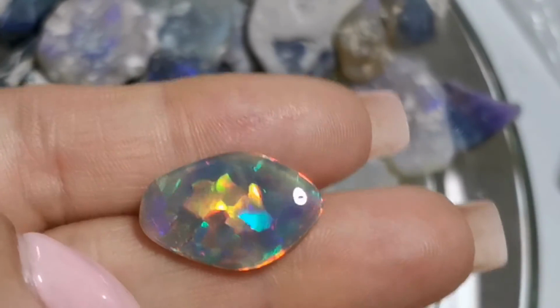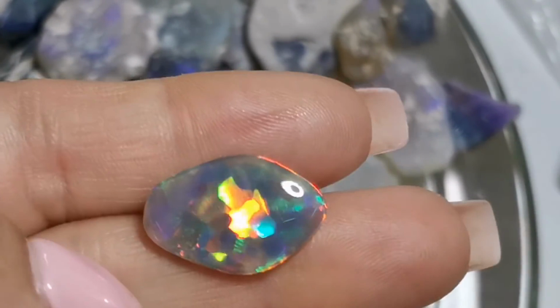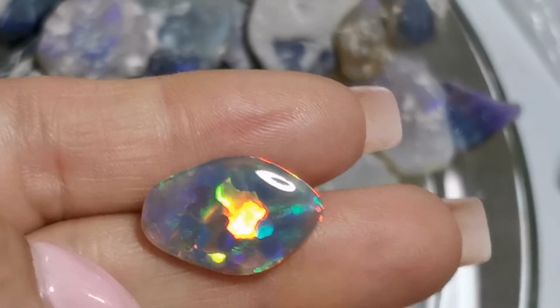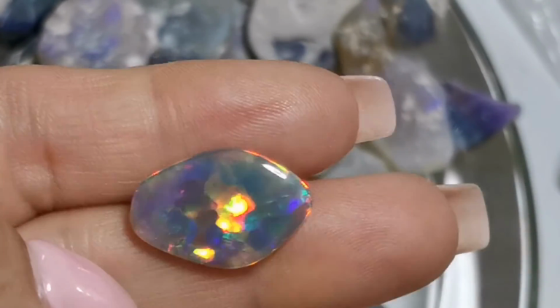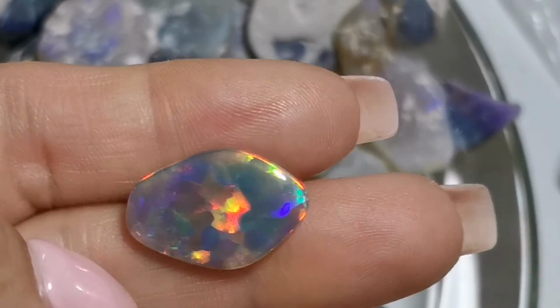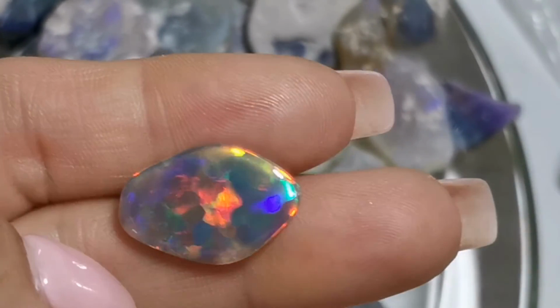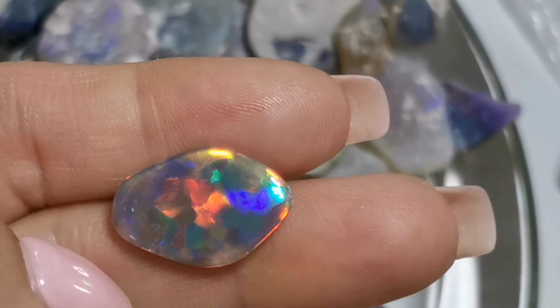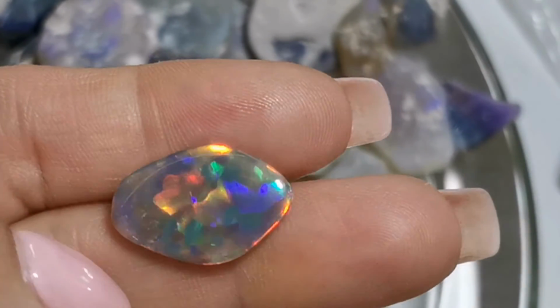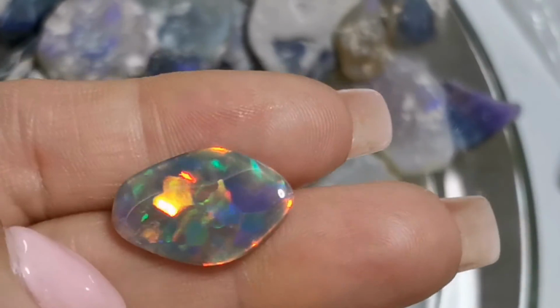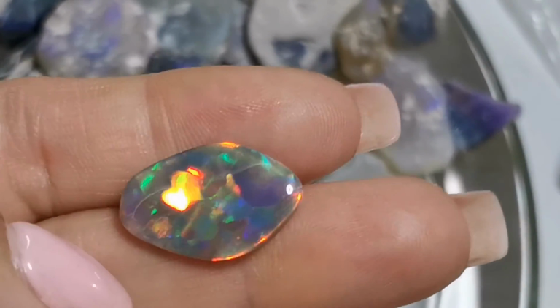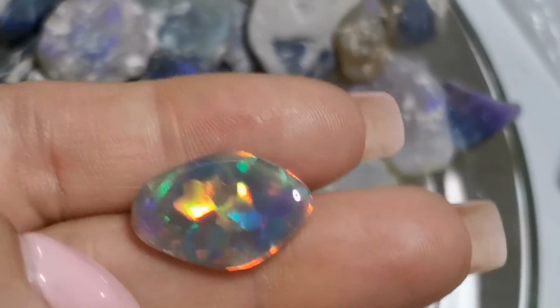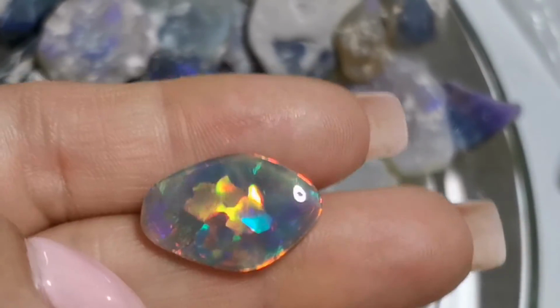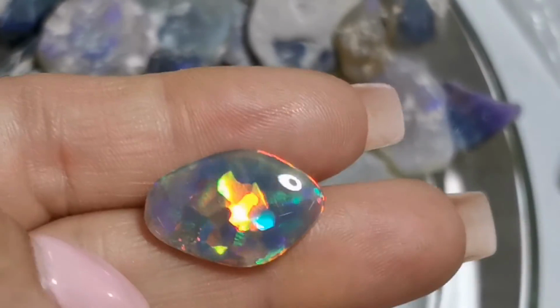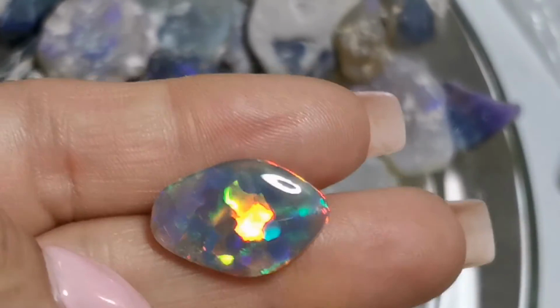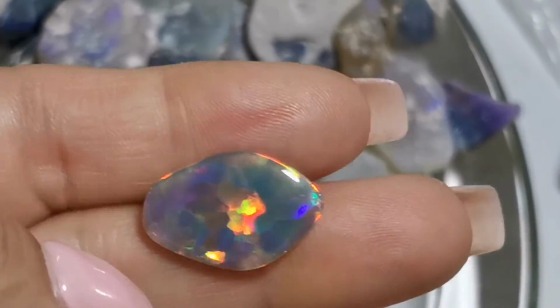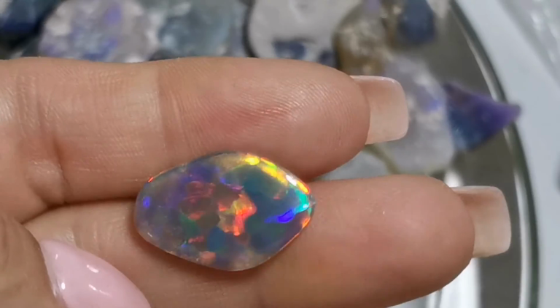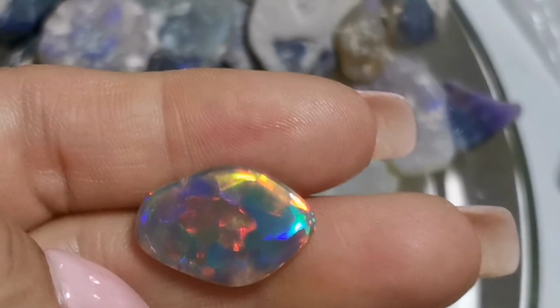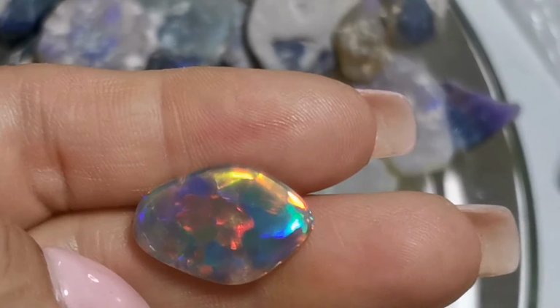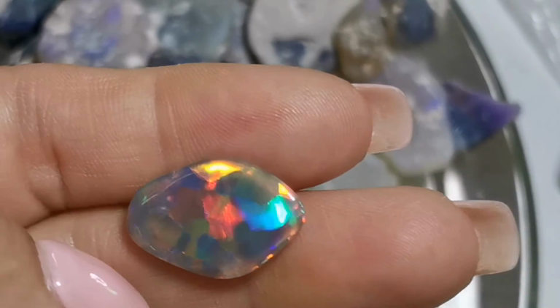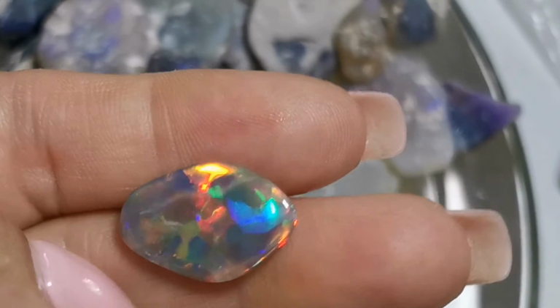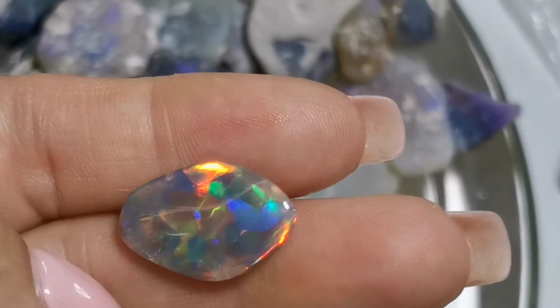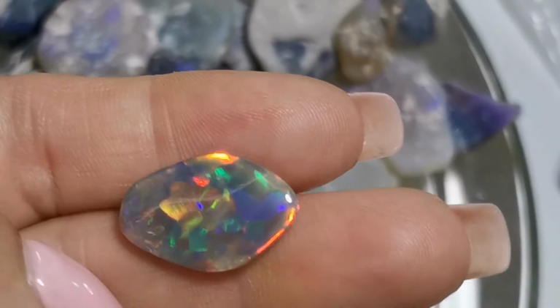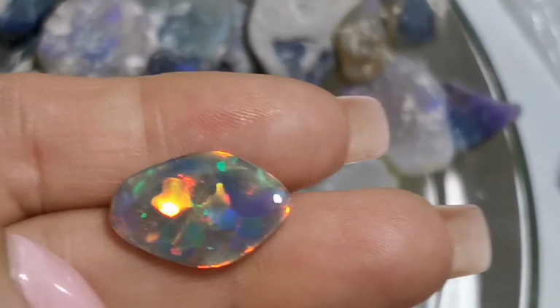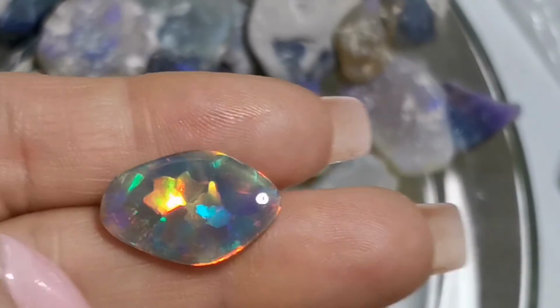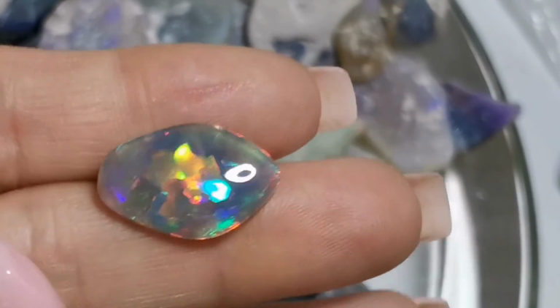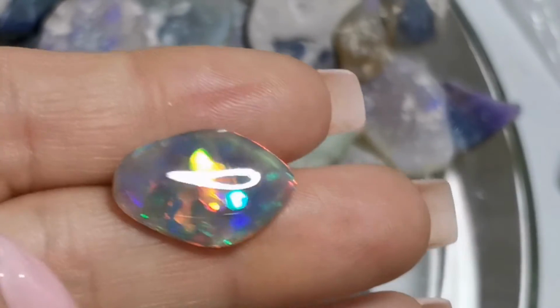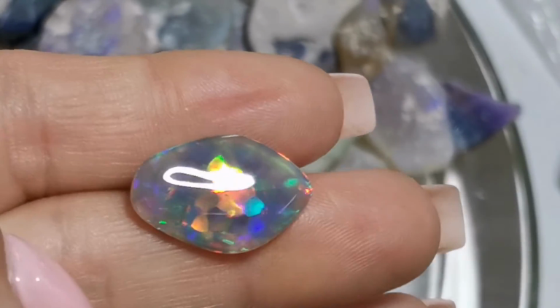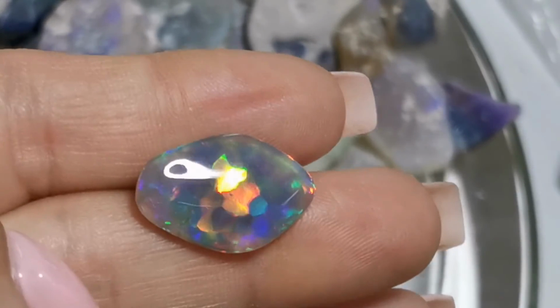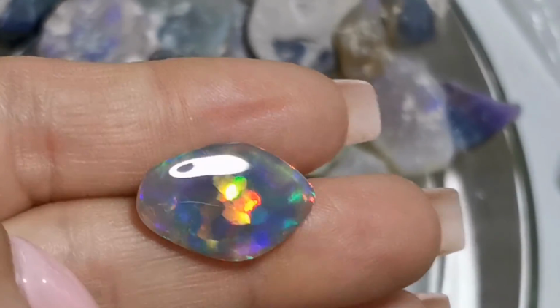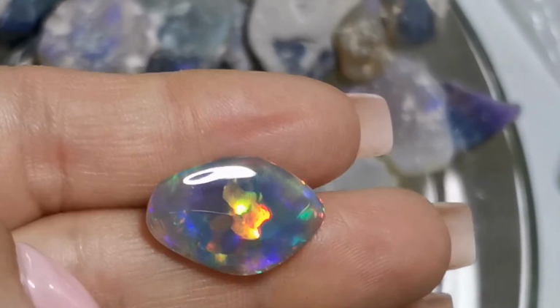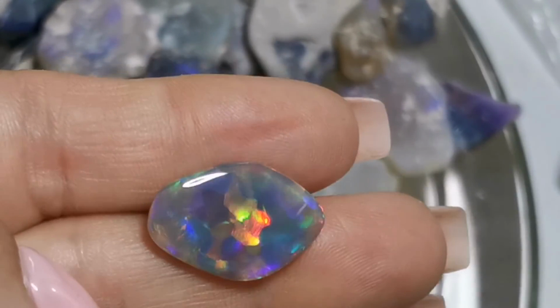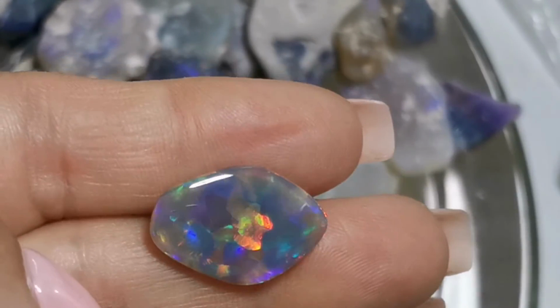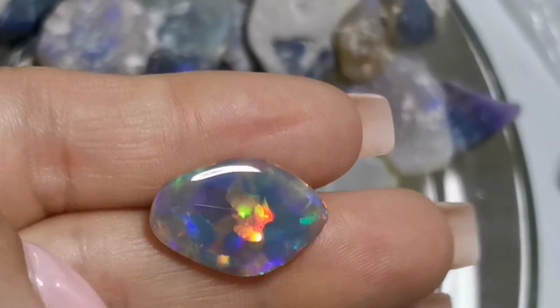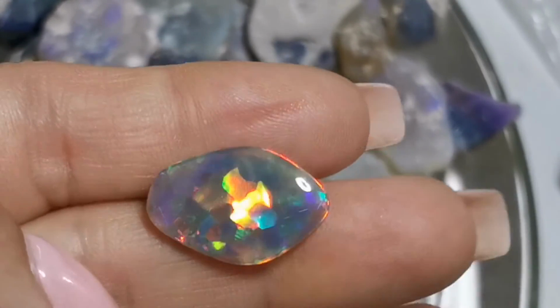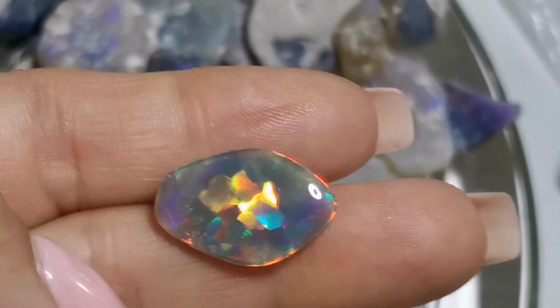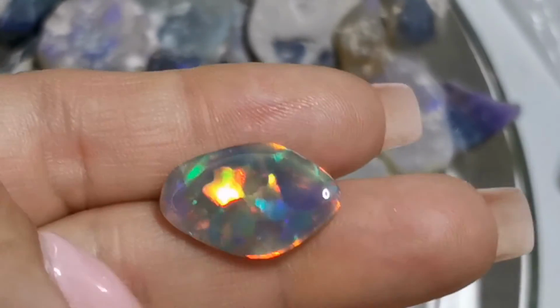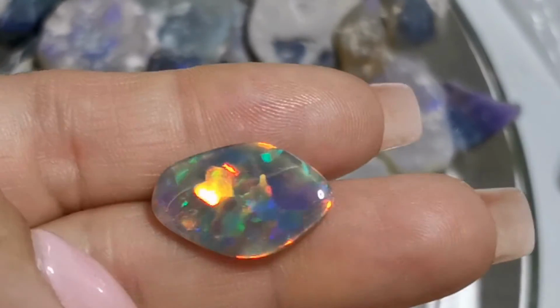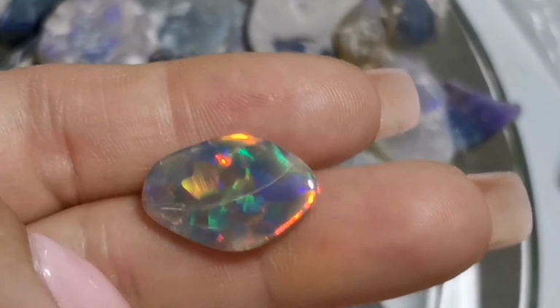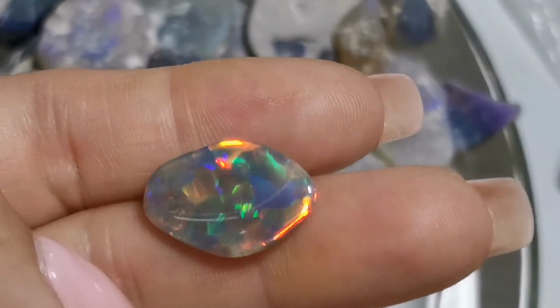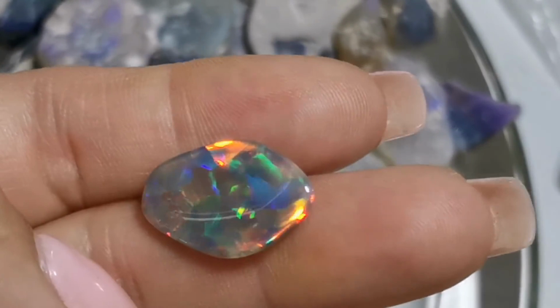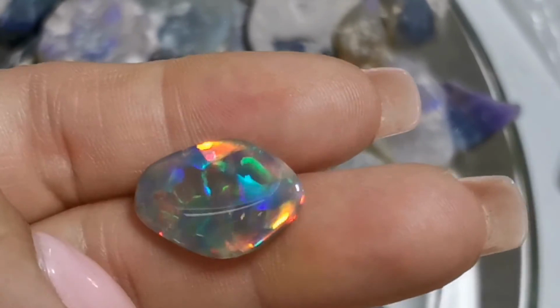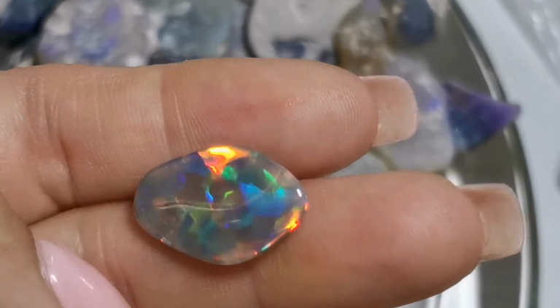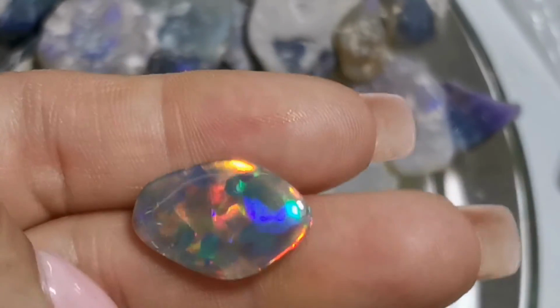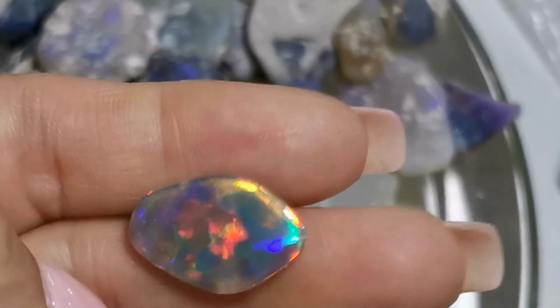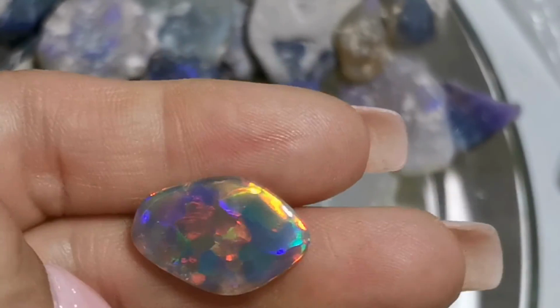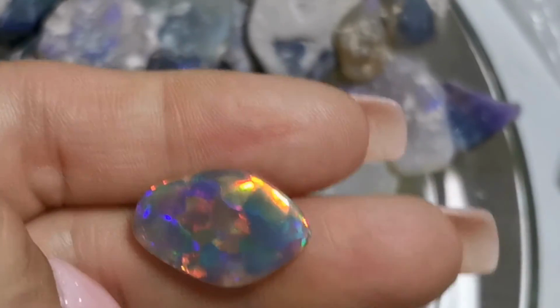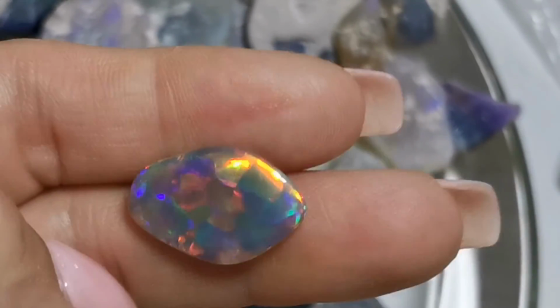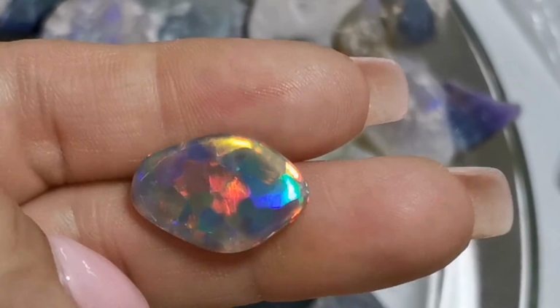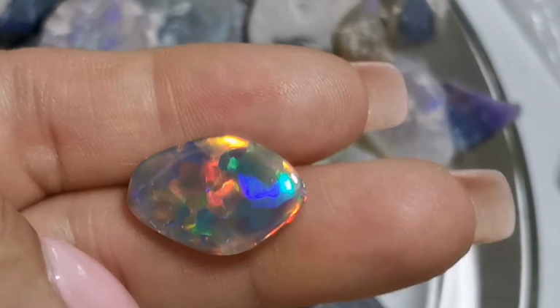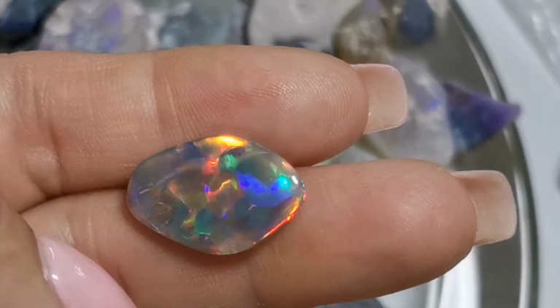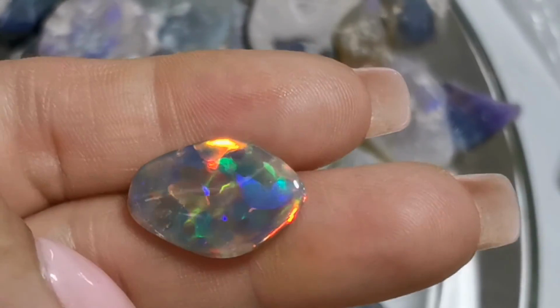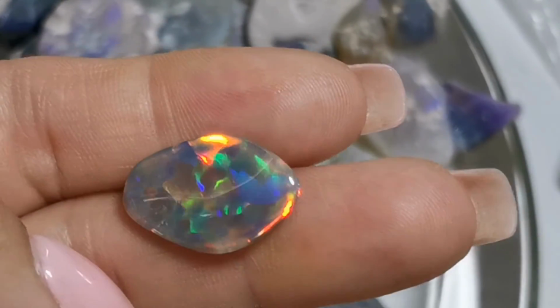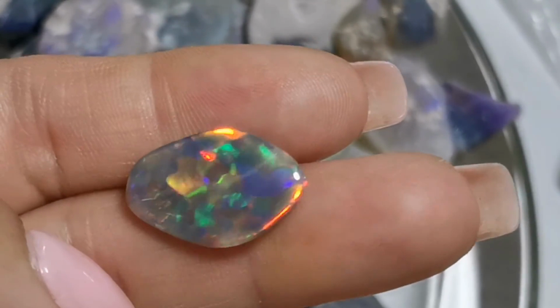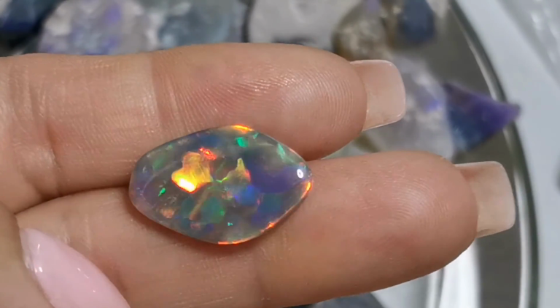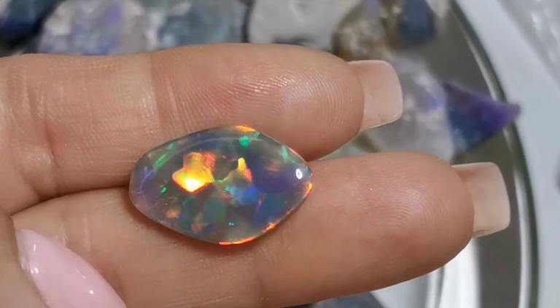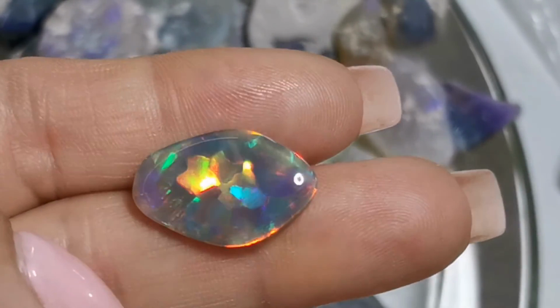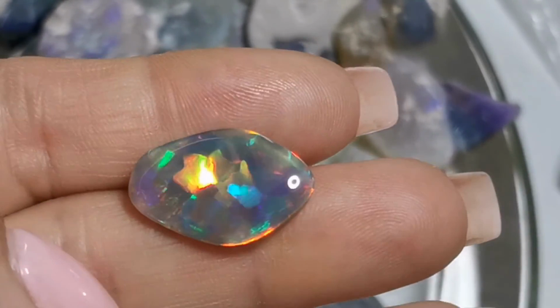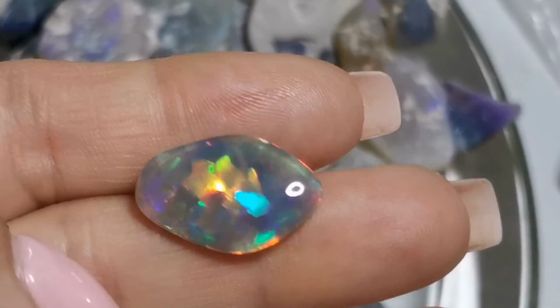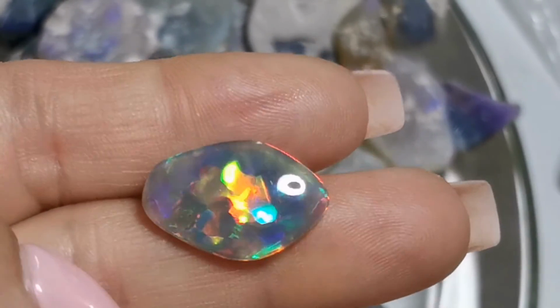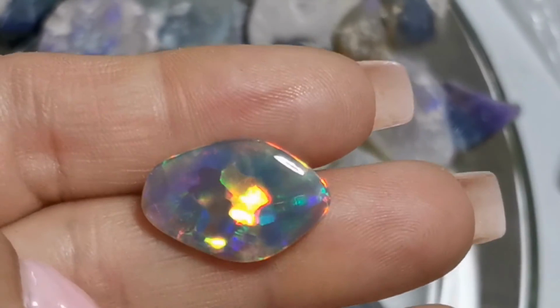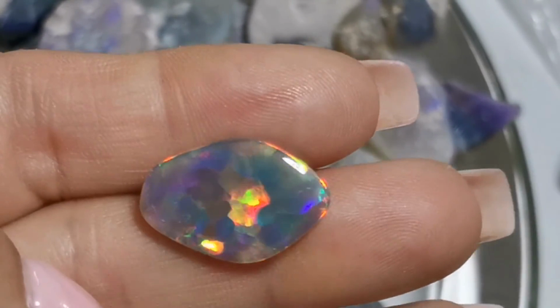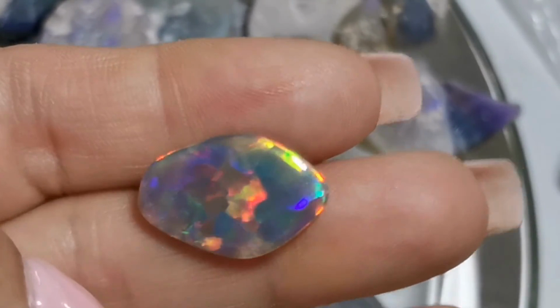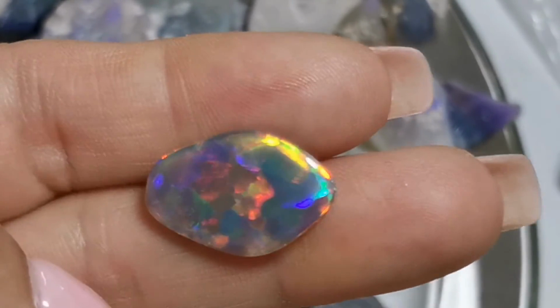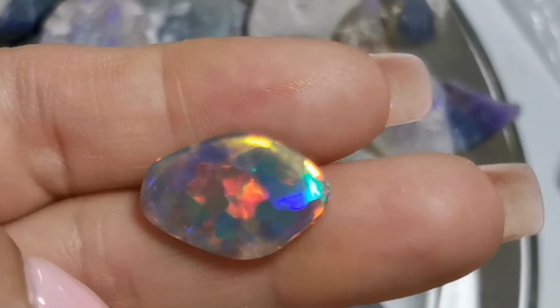Thank you very much for watching. I hope you love this opal as much as I do. Bye now.